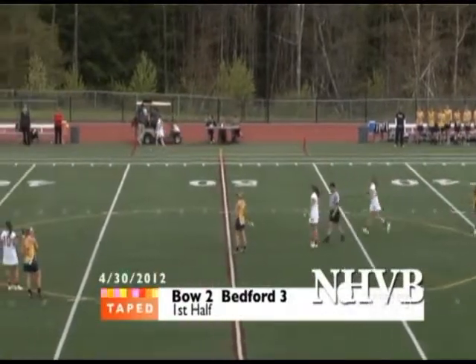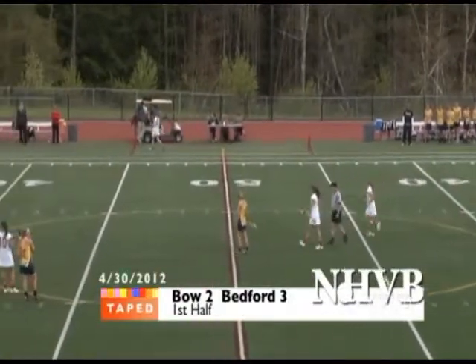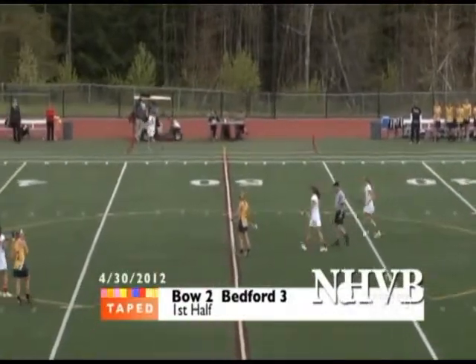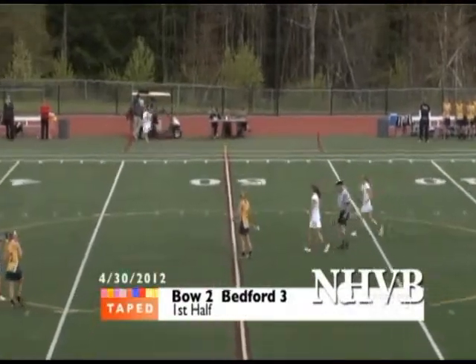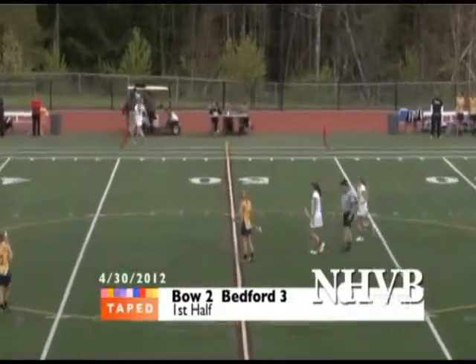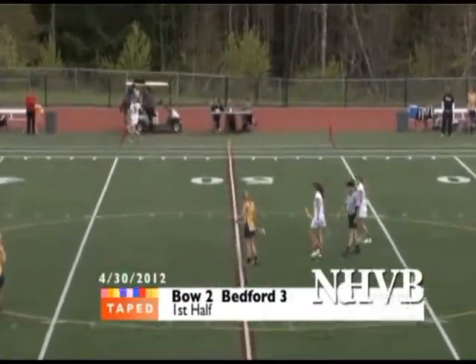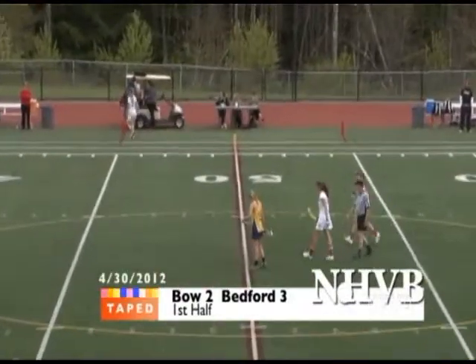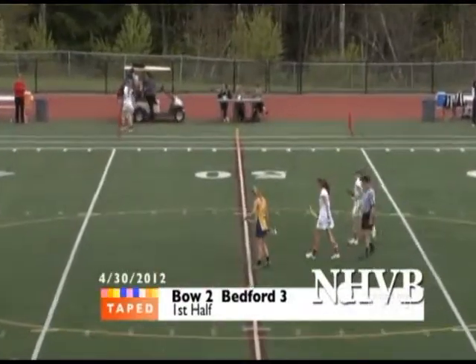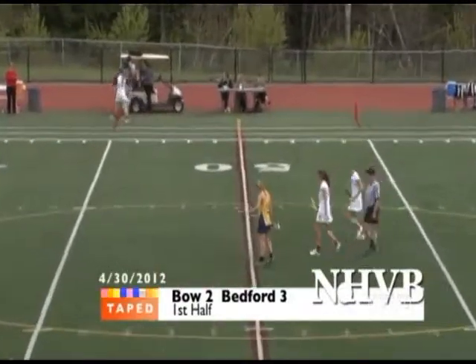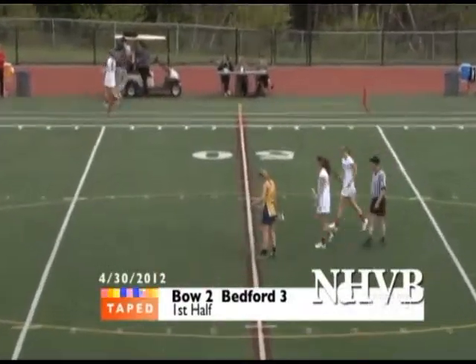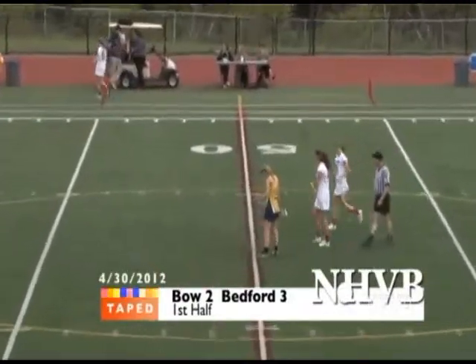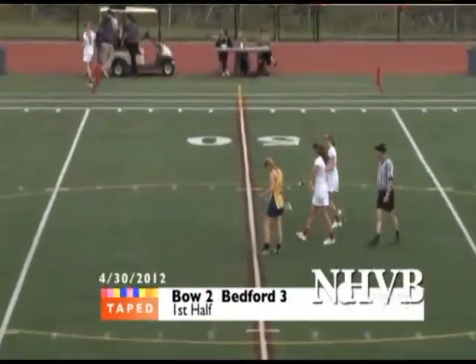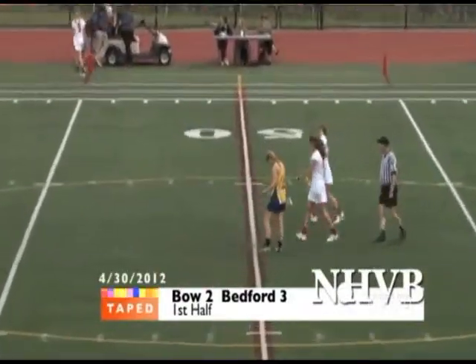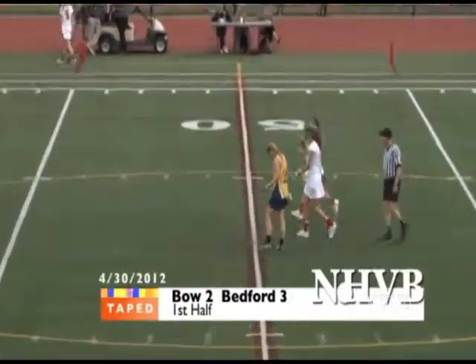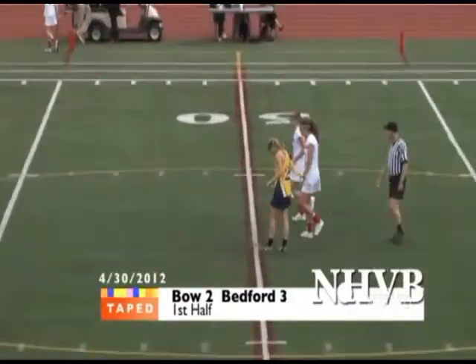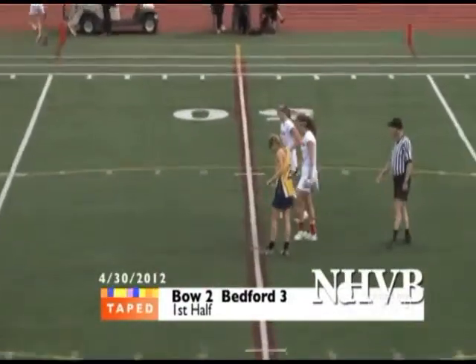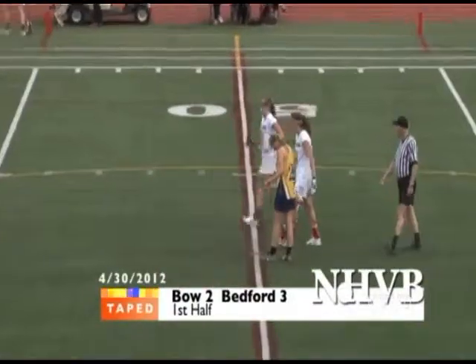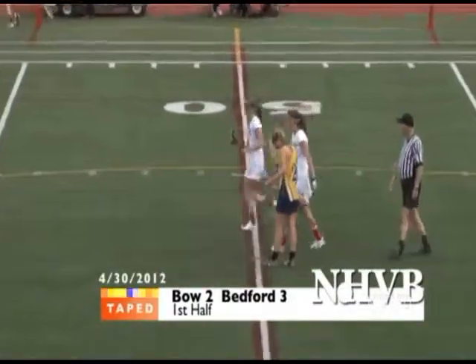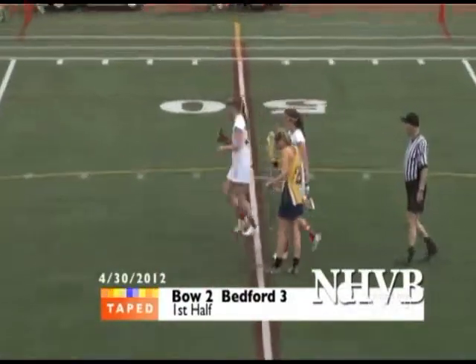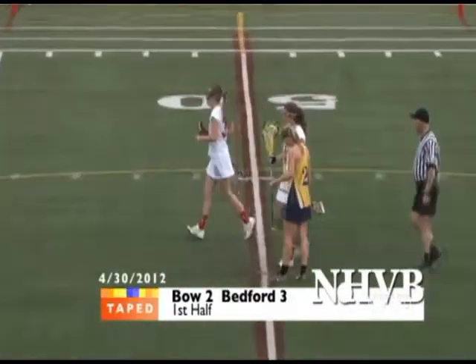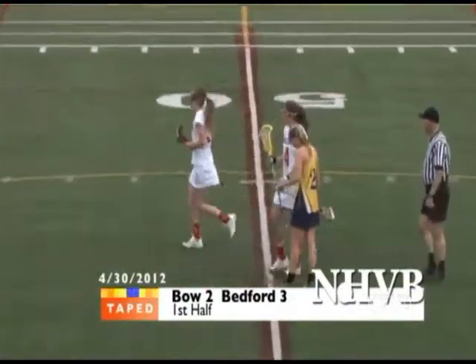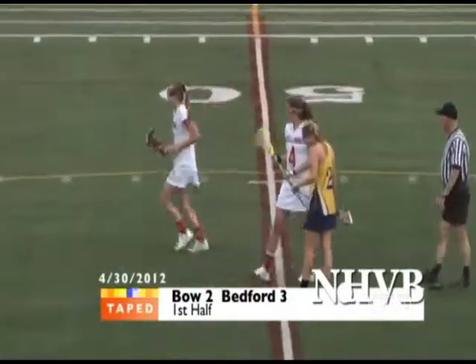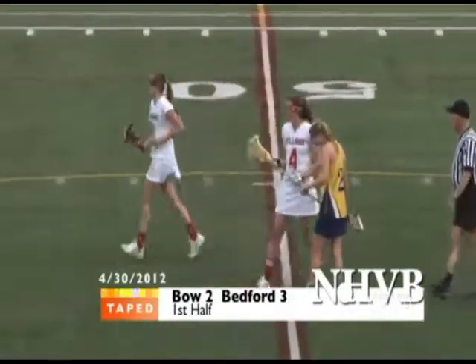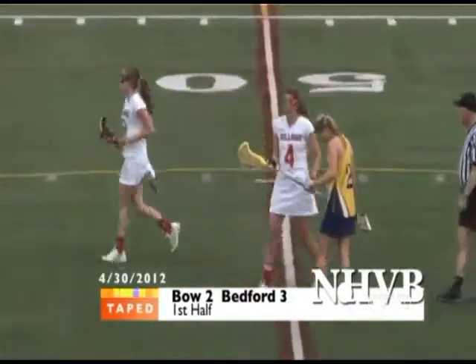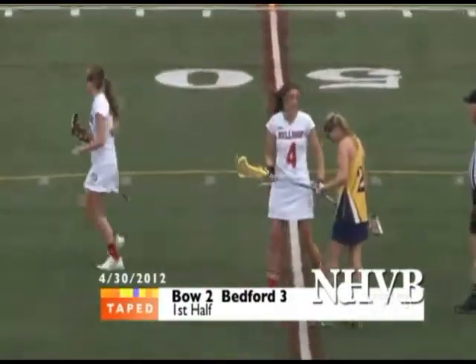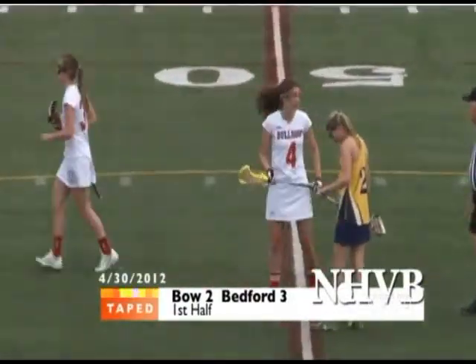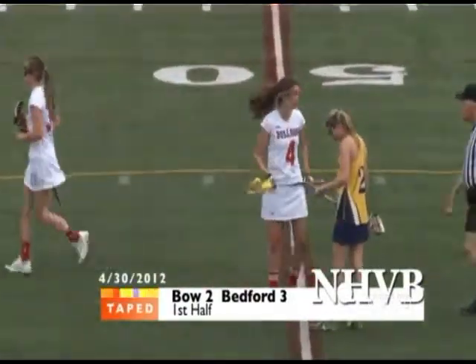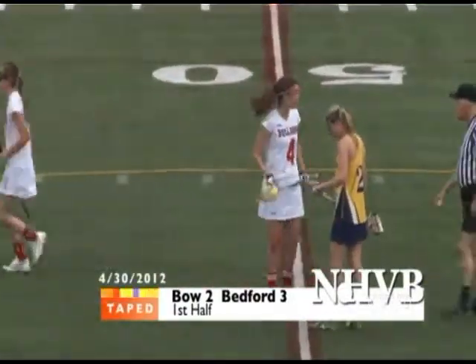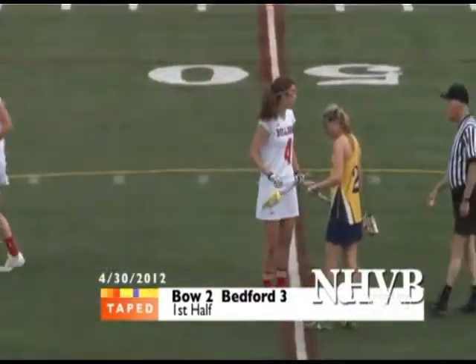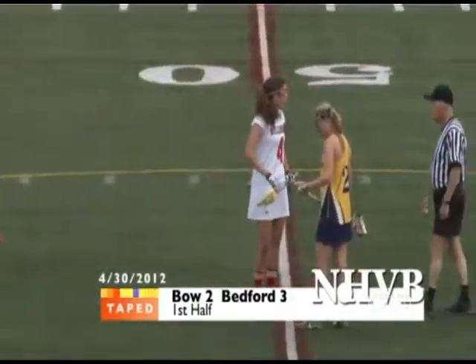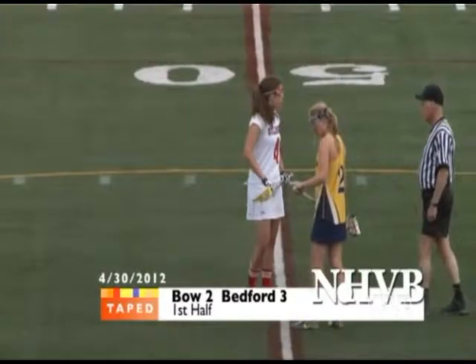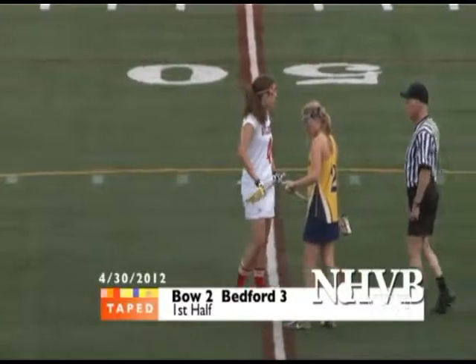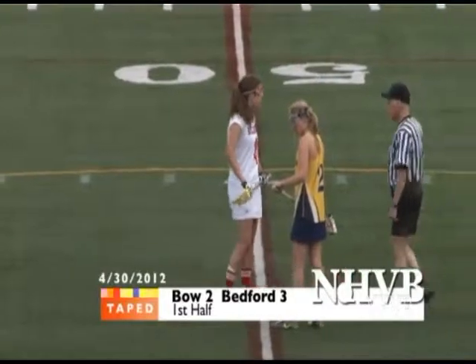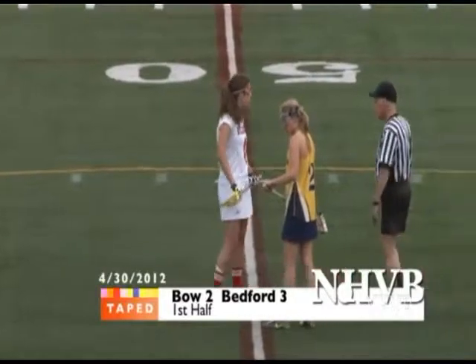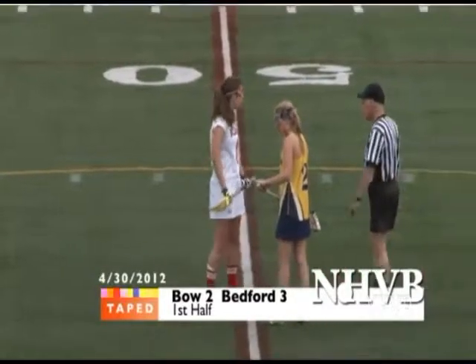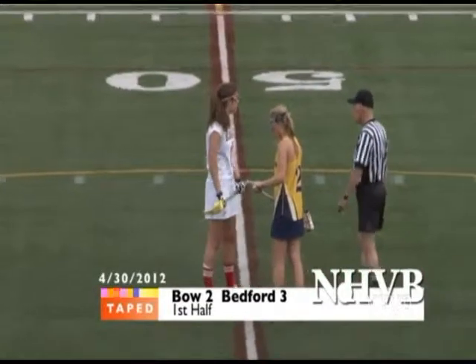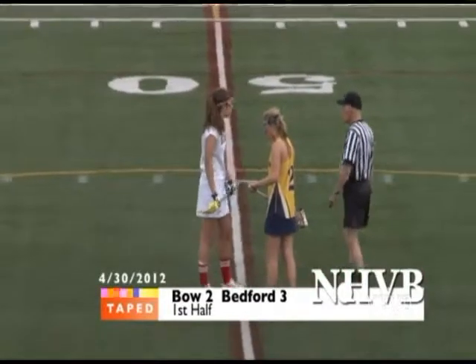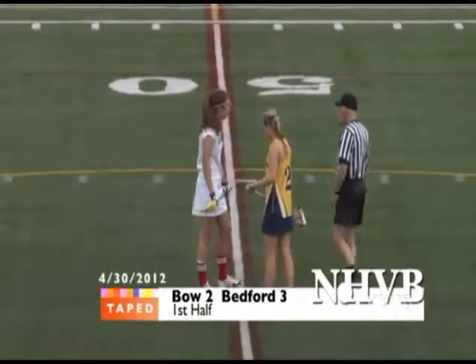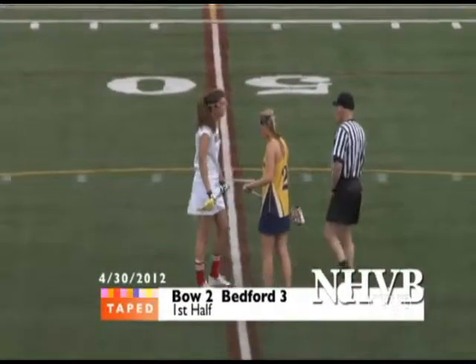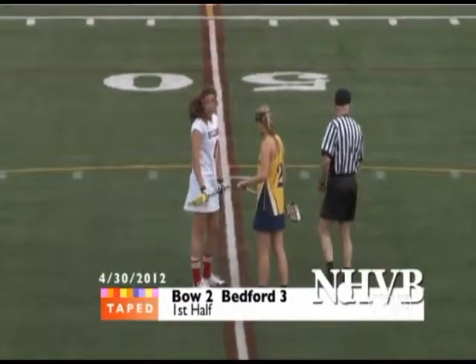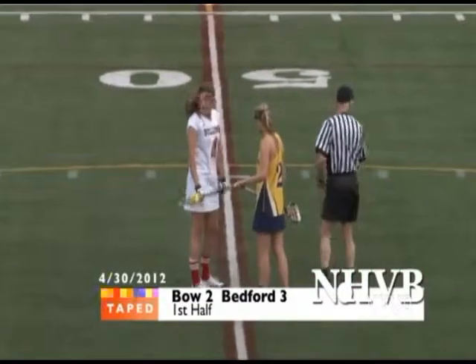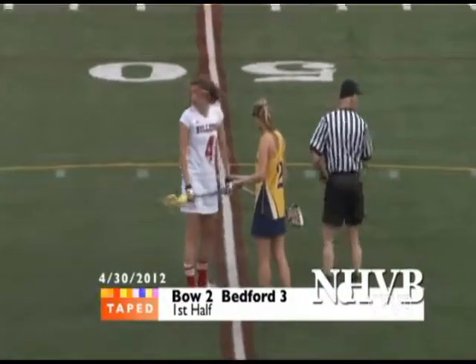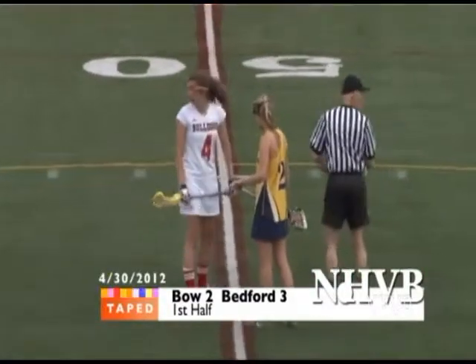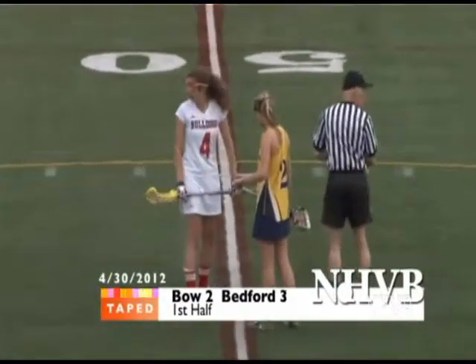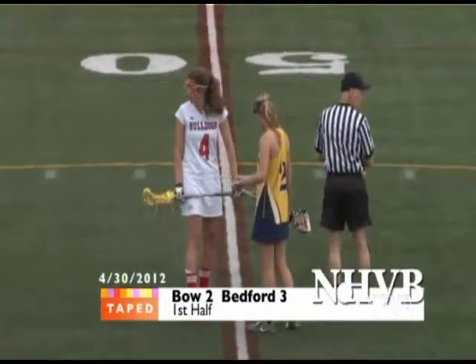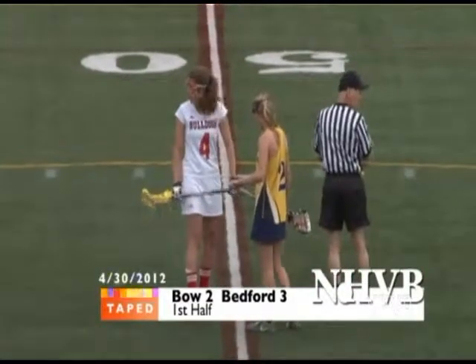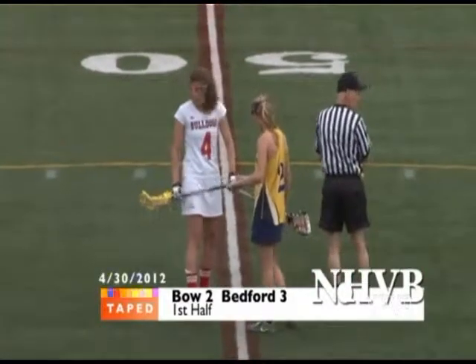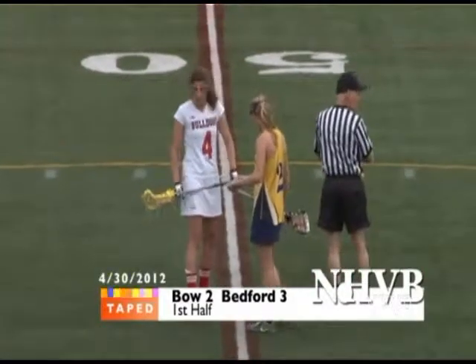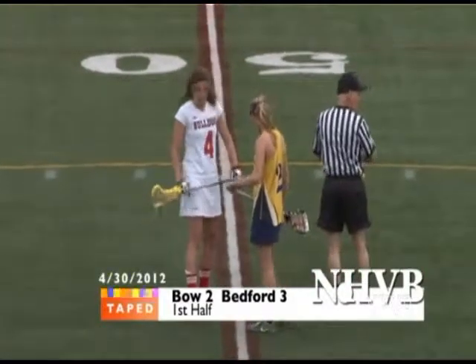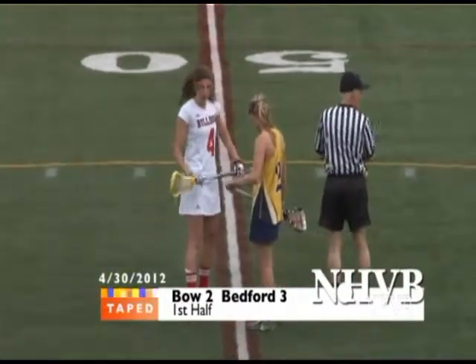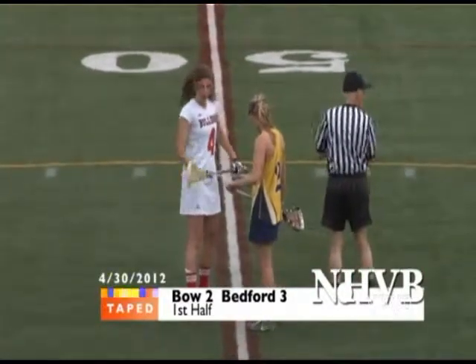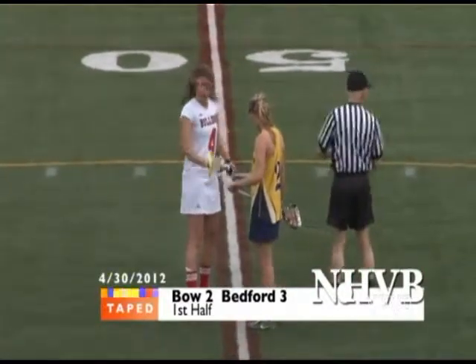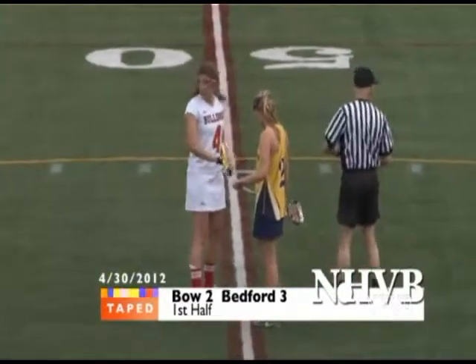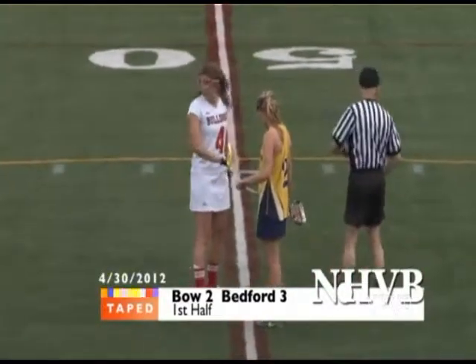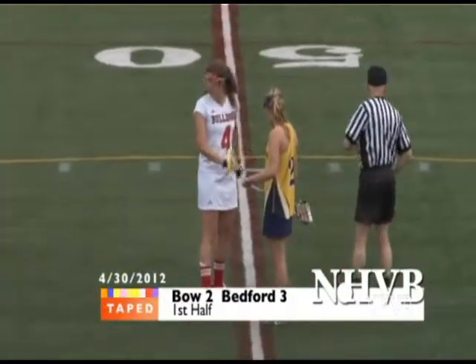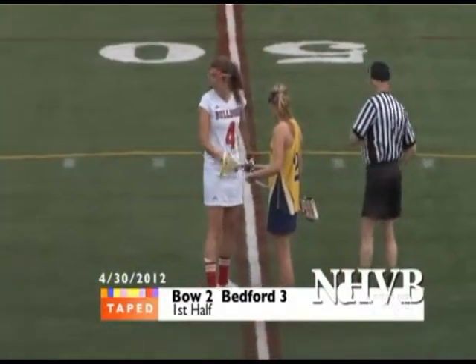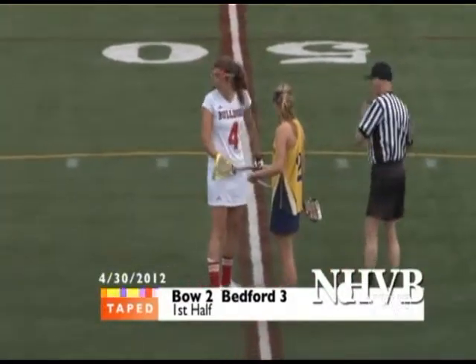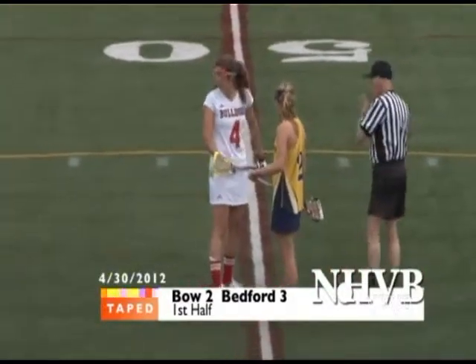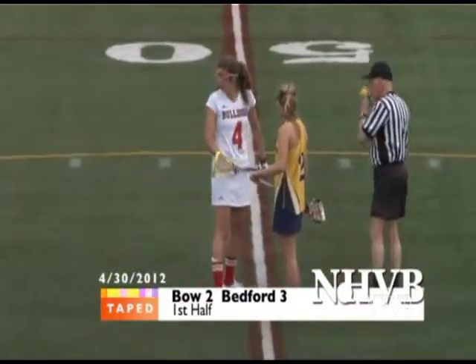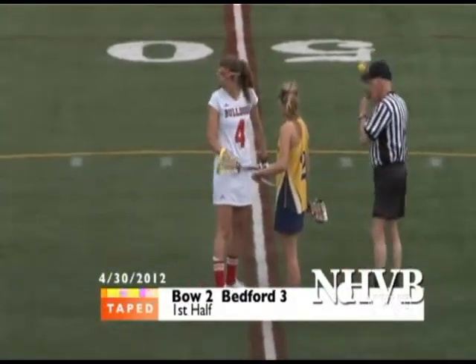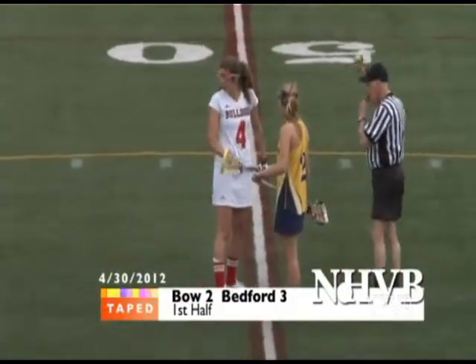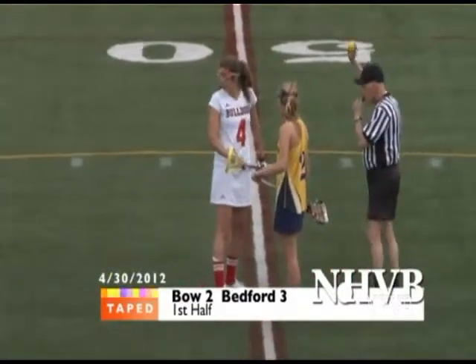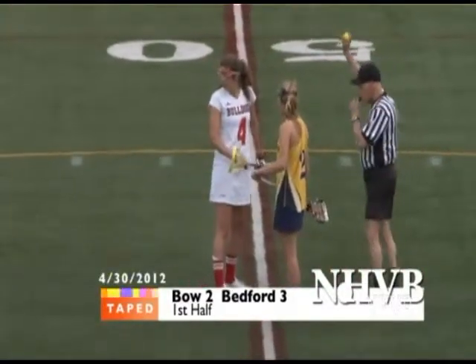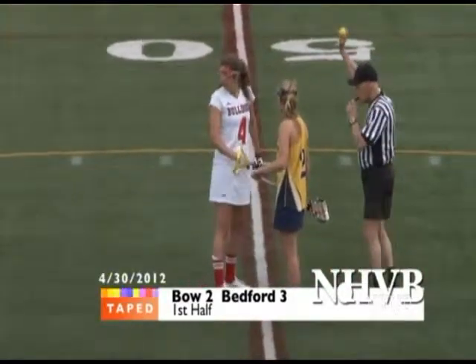So 3-2, Ashley getting her first save of the game — that always feels good. That first save is sometimes the toughest one to get. Yeah, a couple mix-ups down there.